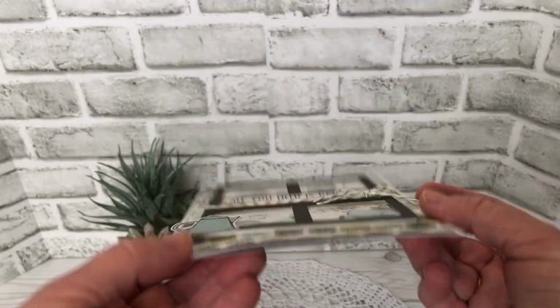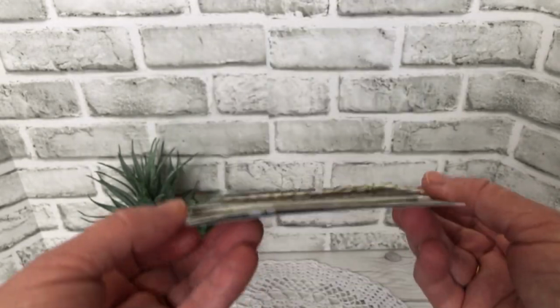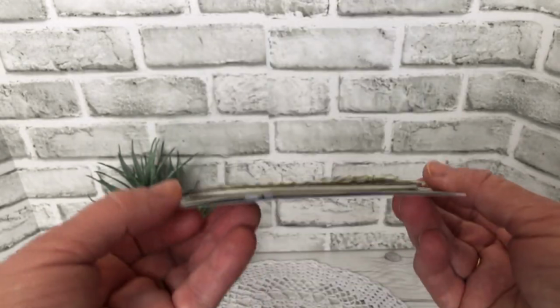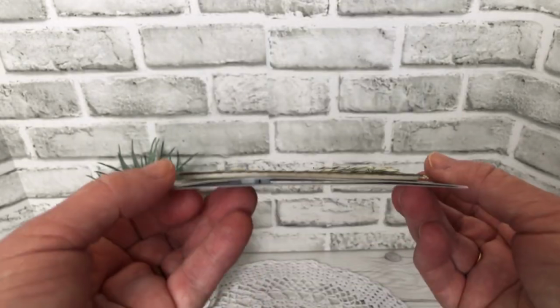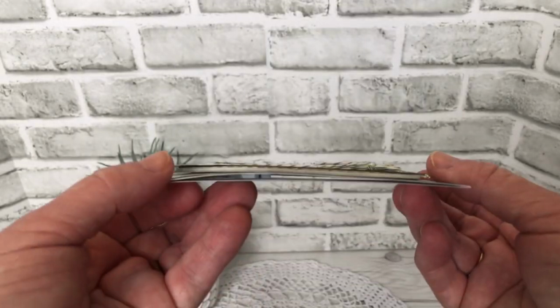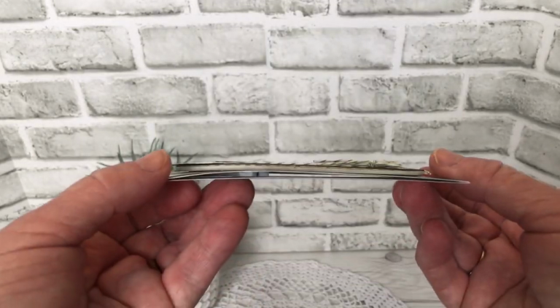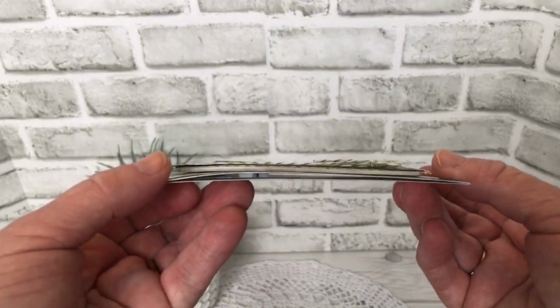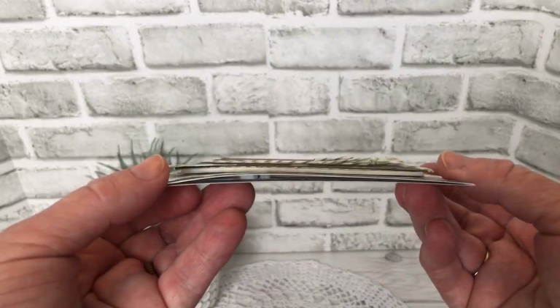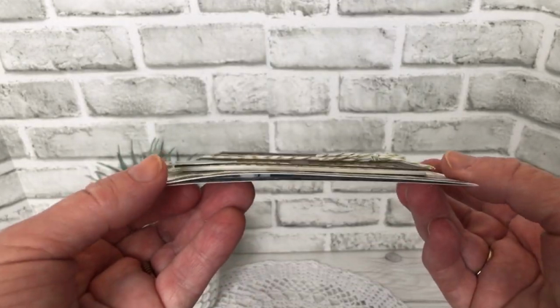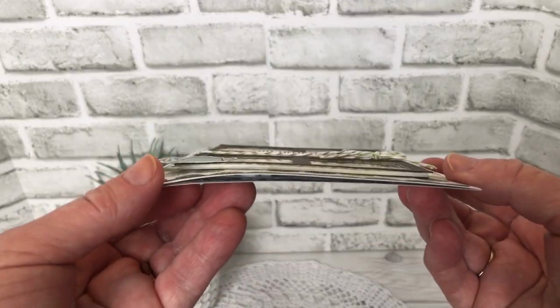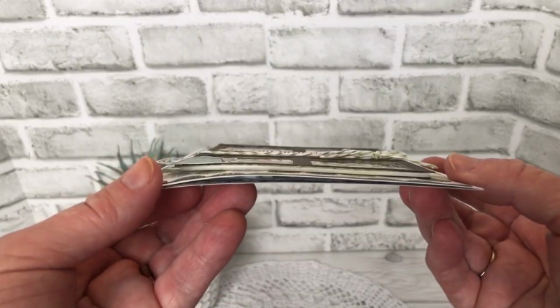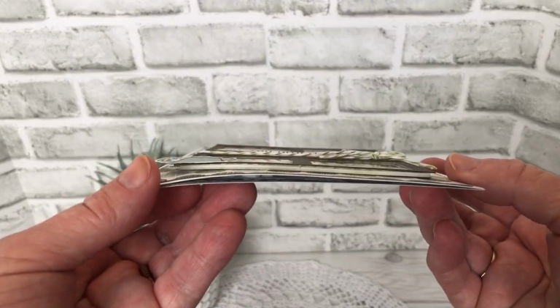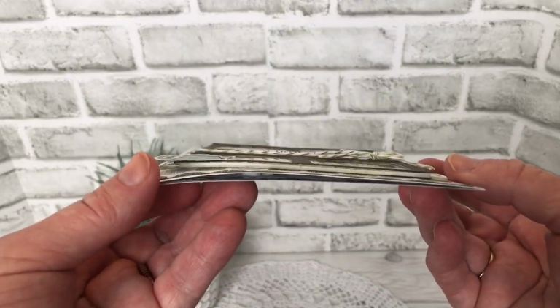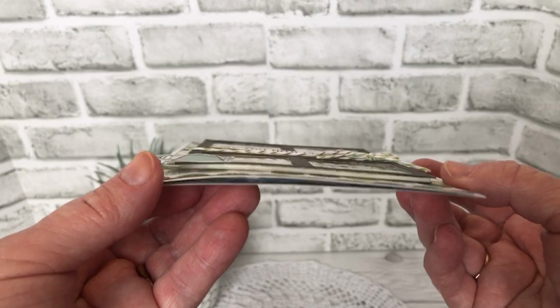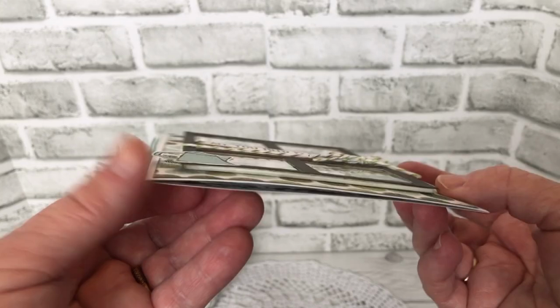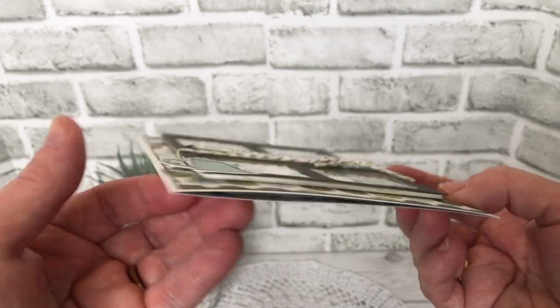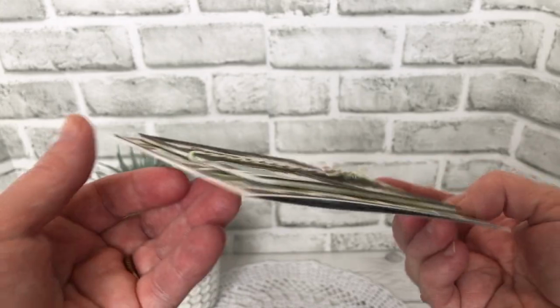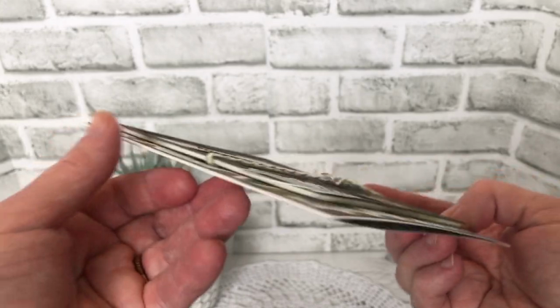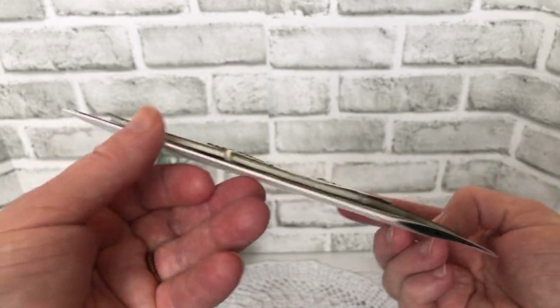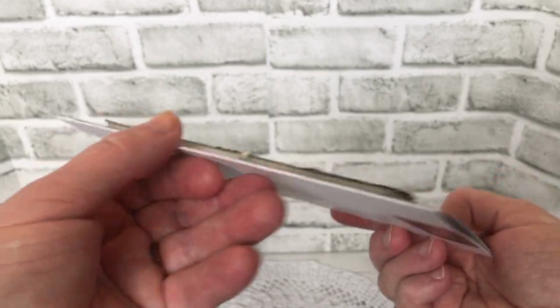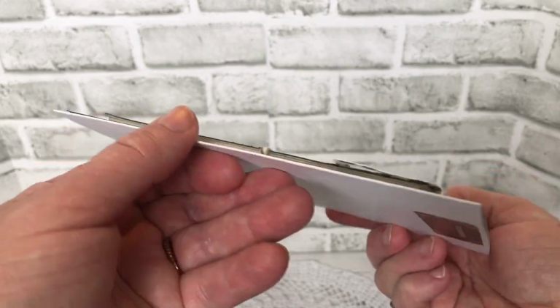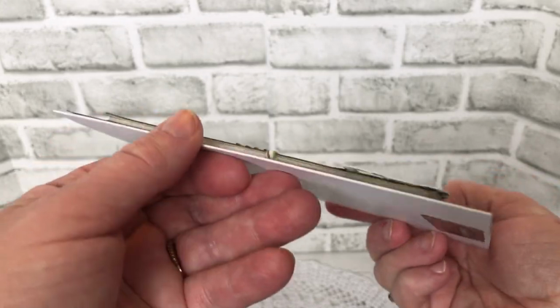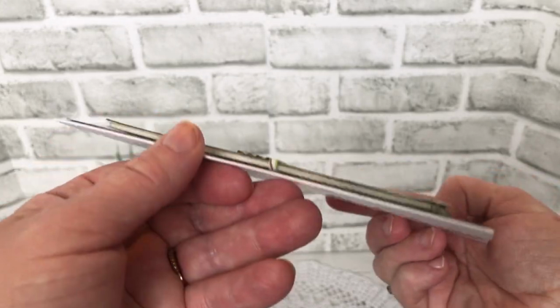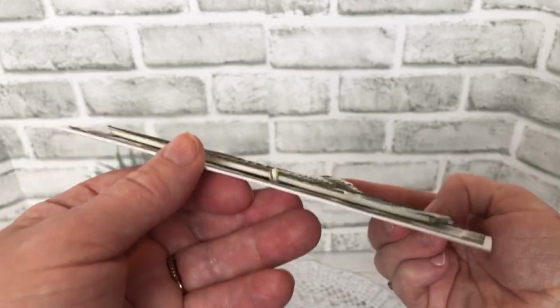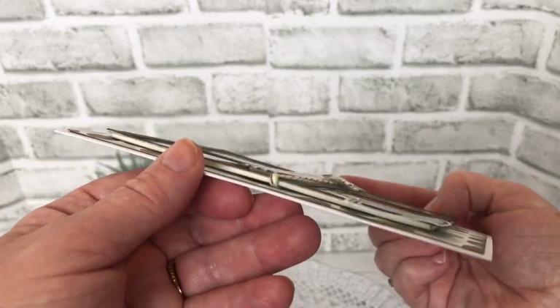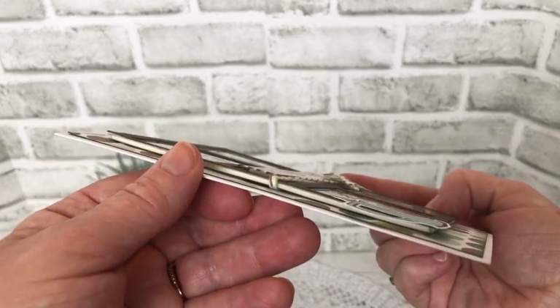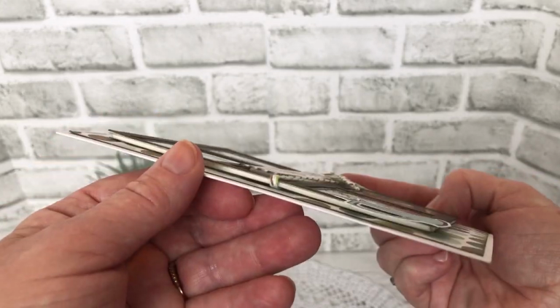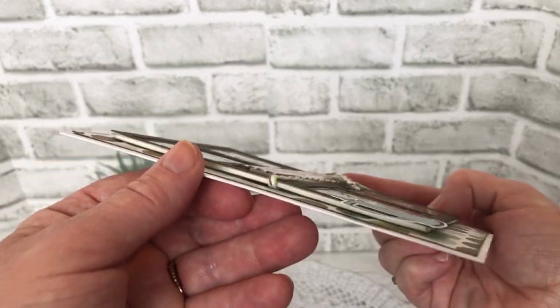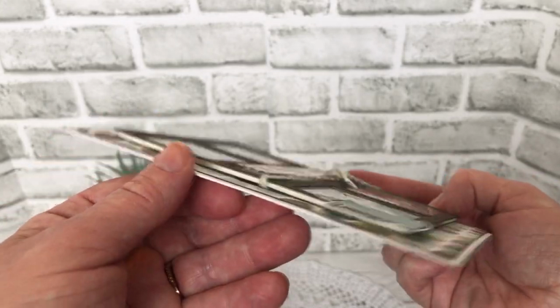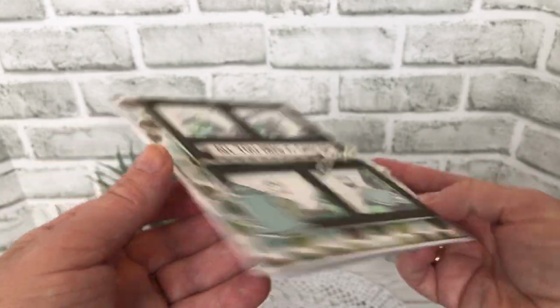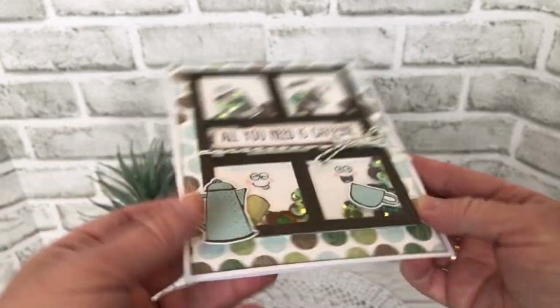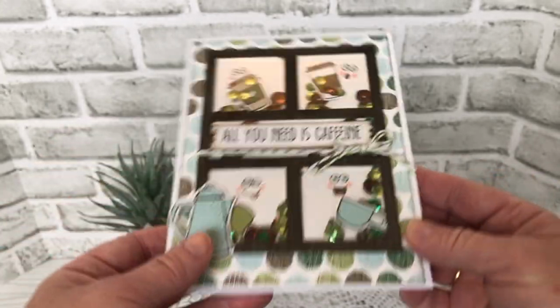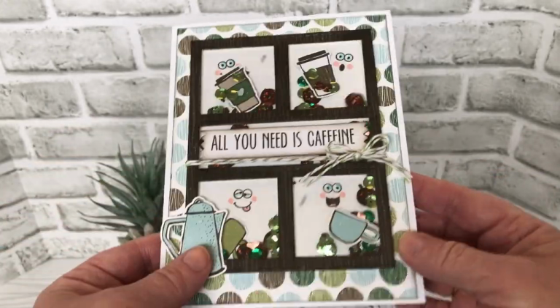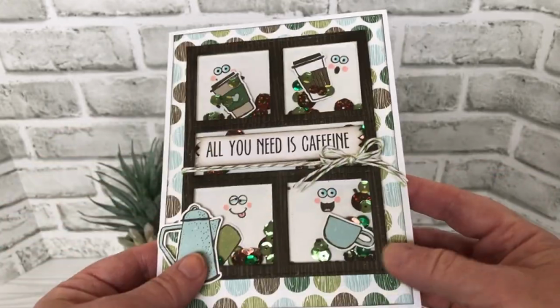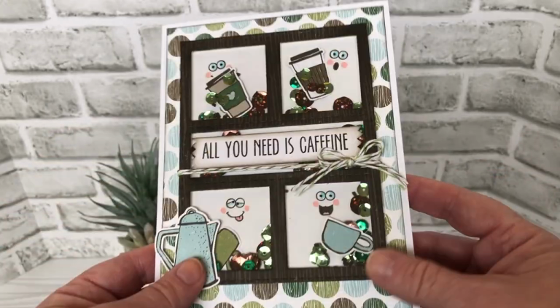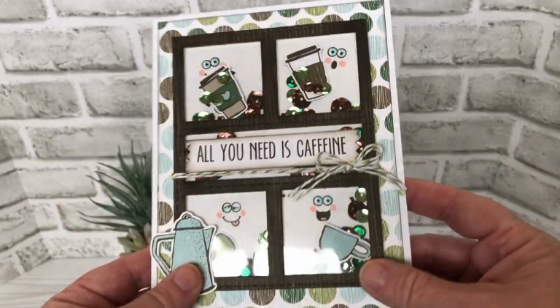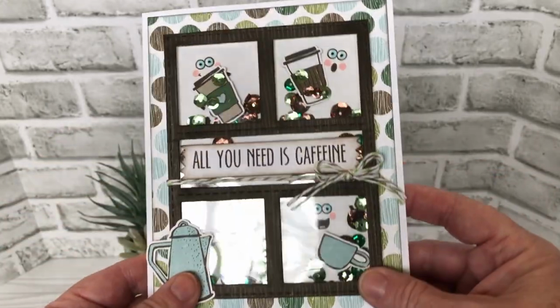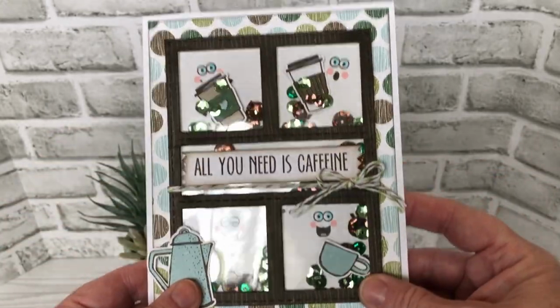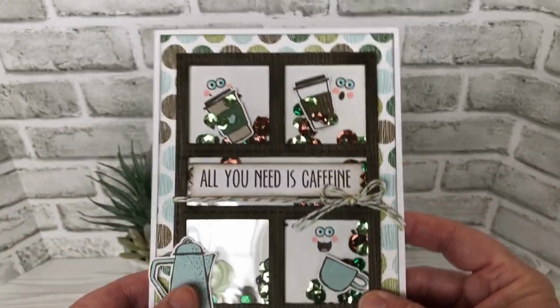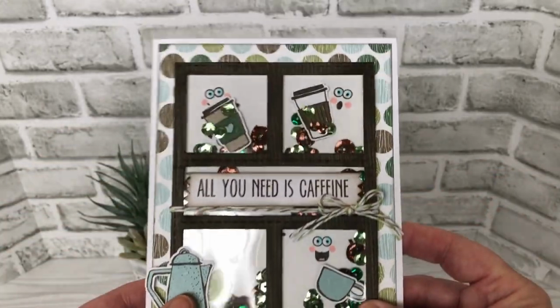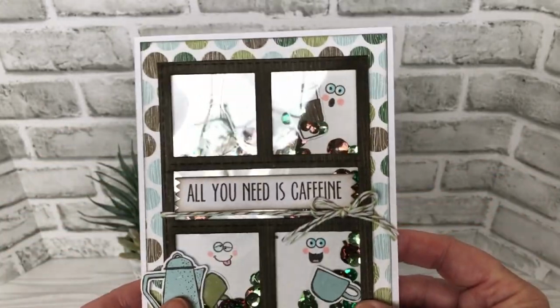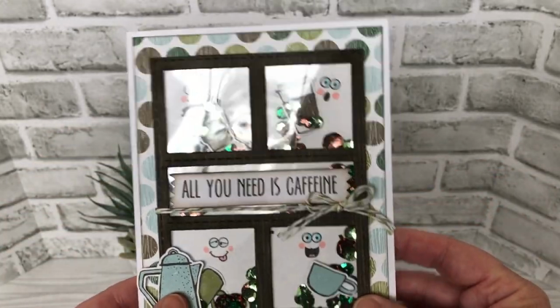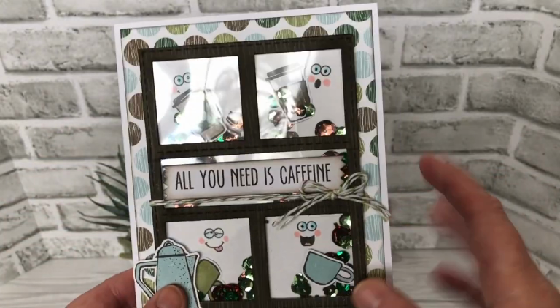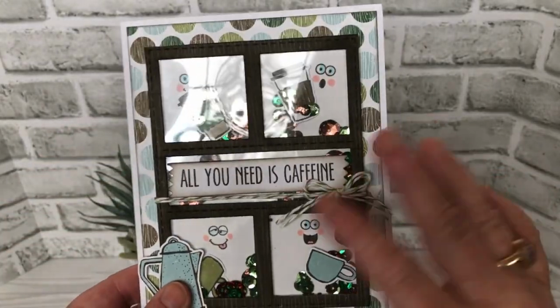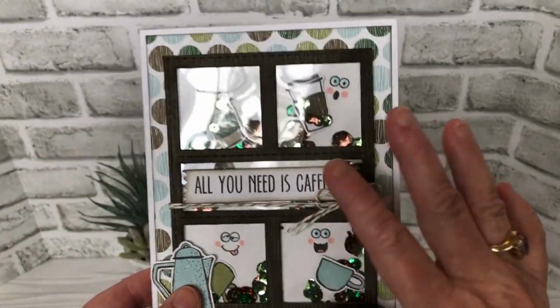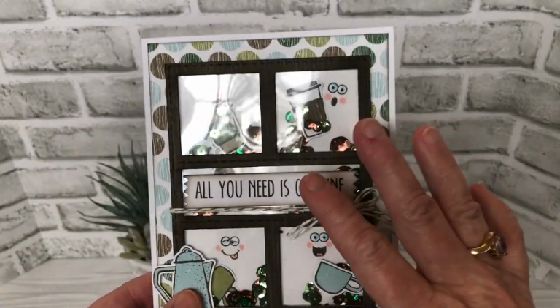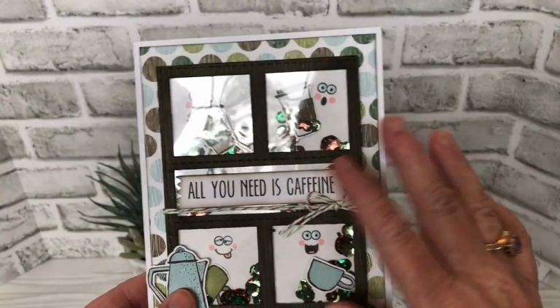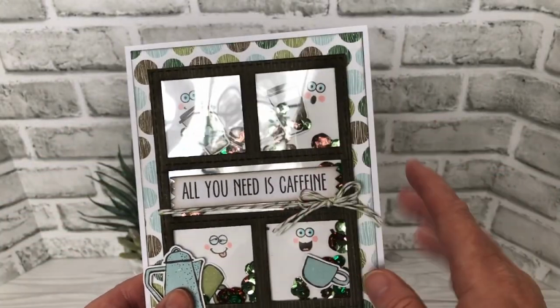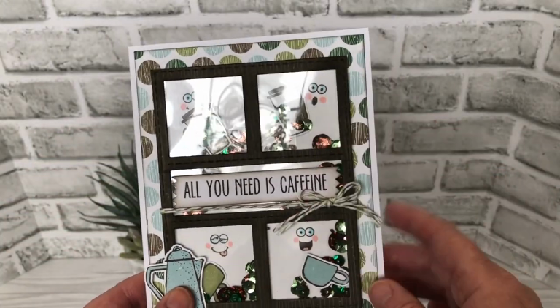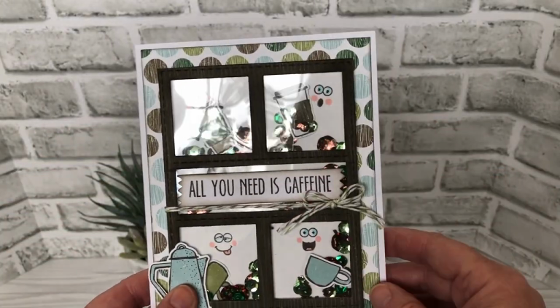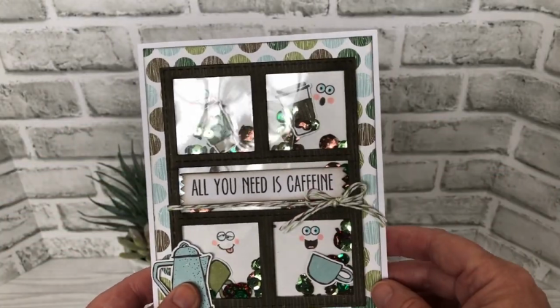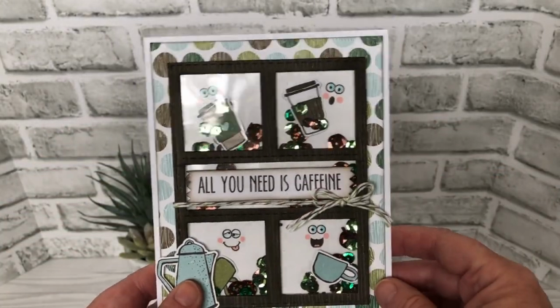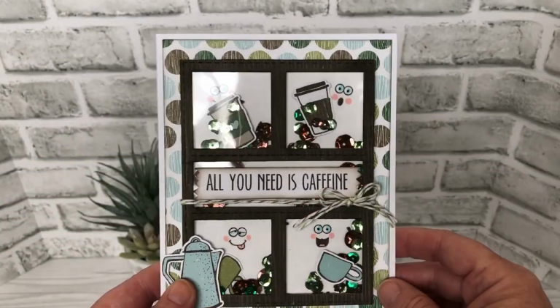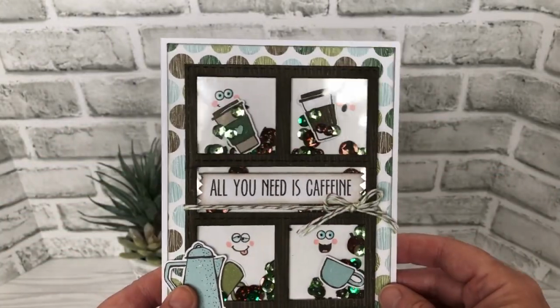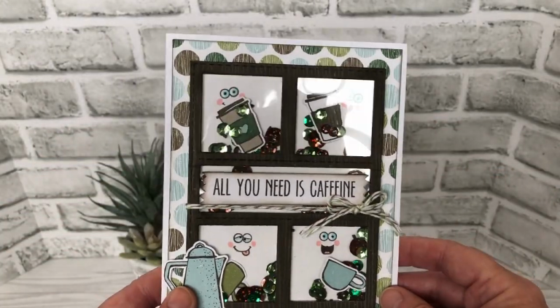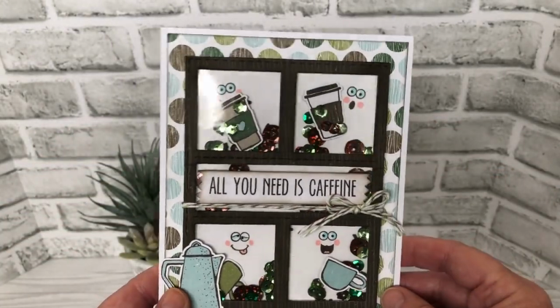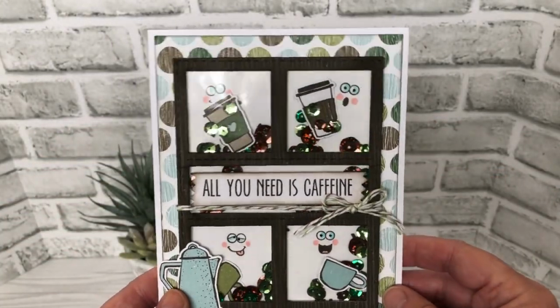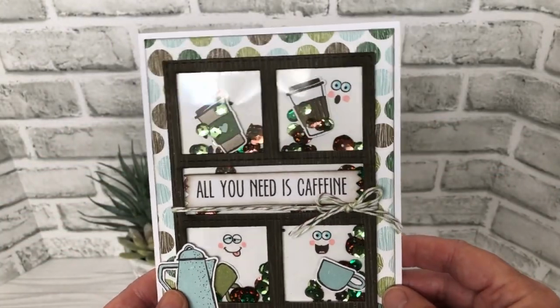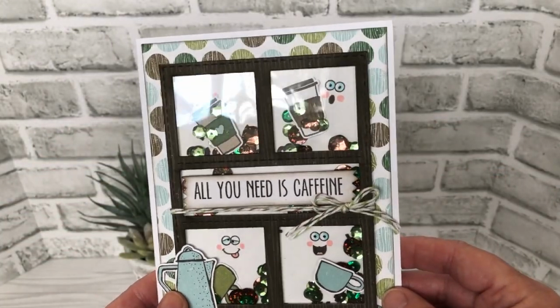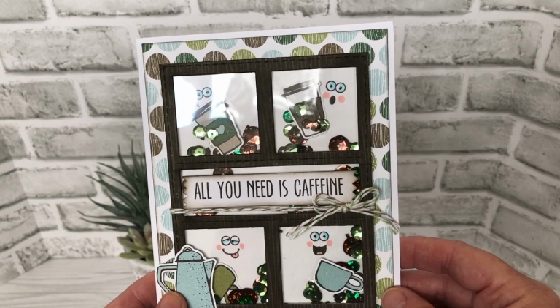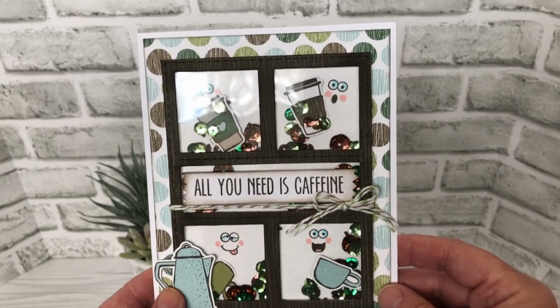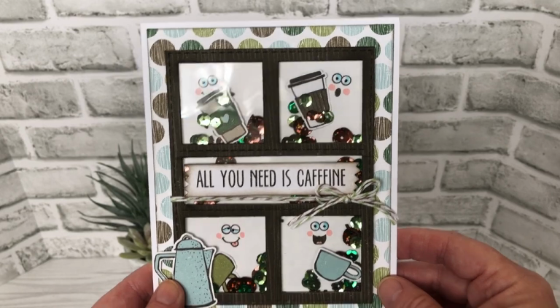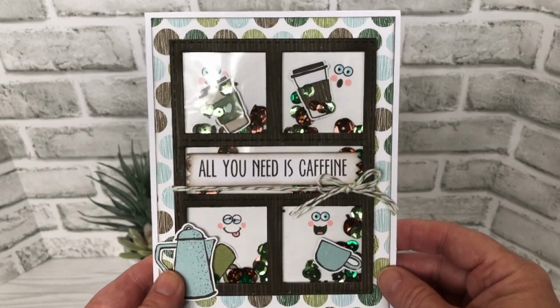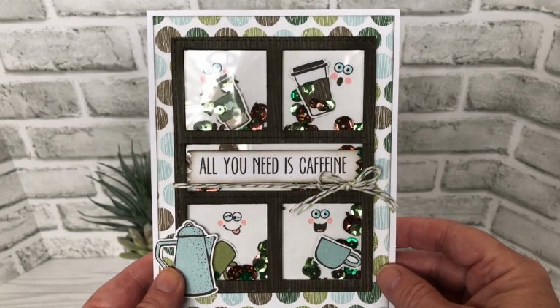It's a single layer of foam tape shaker card, so it's not a whole lot of bulk. It'll go through the mail okay.